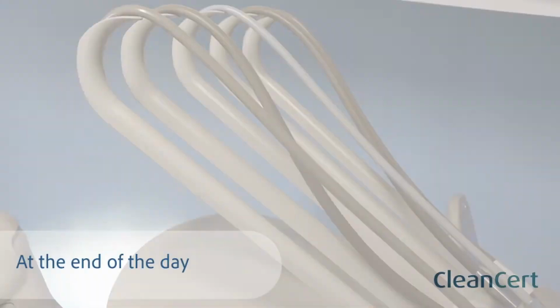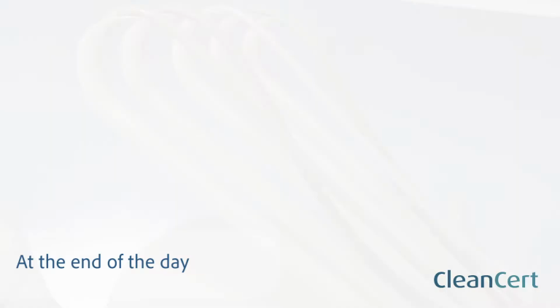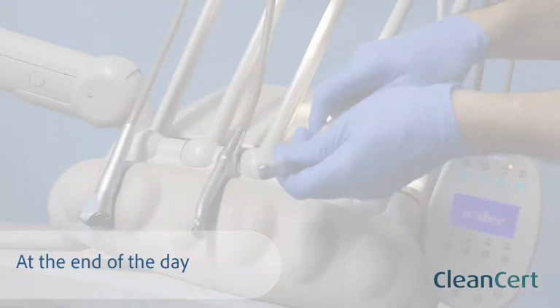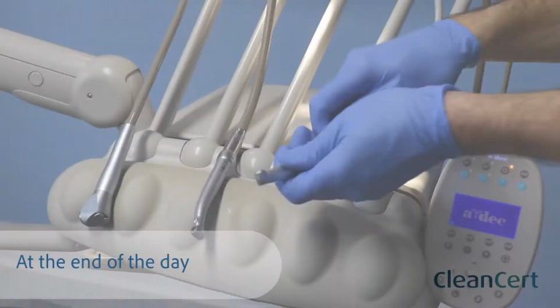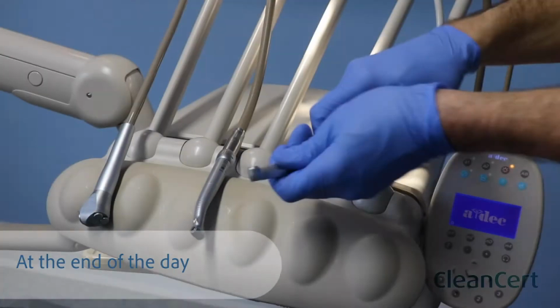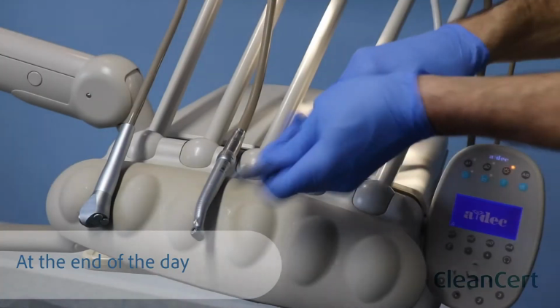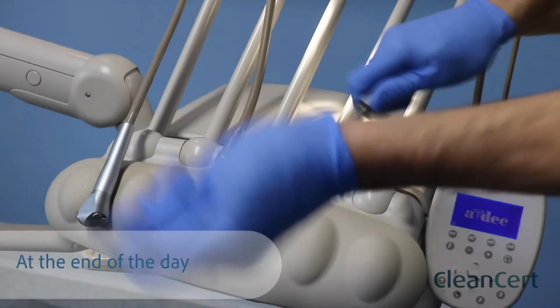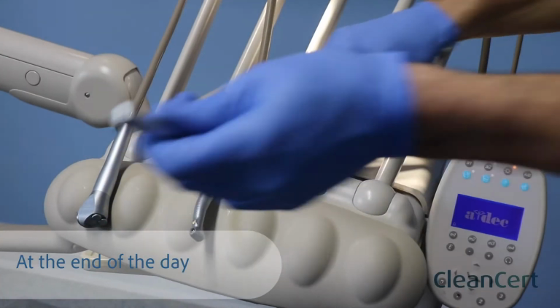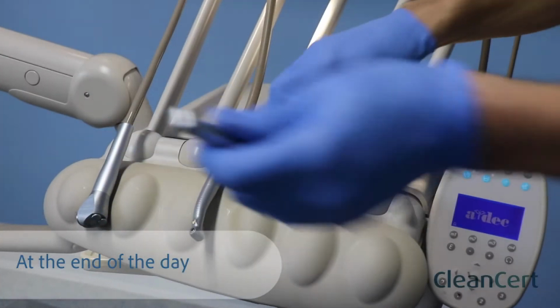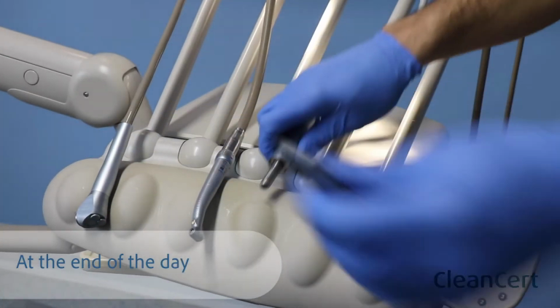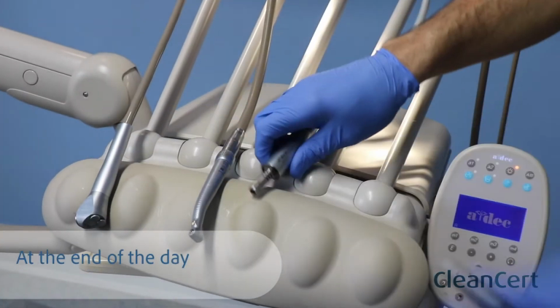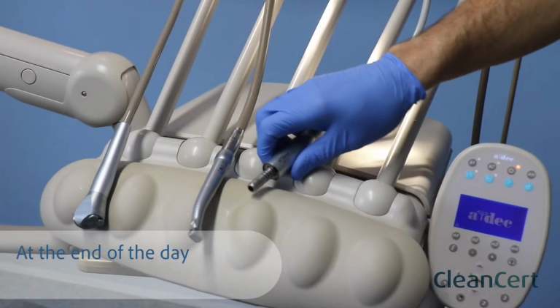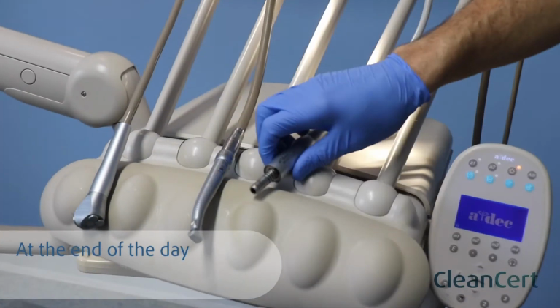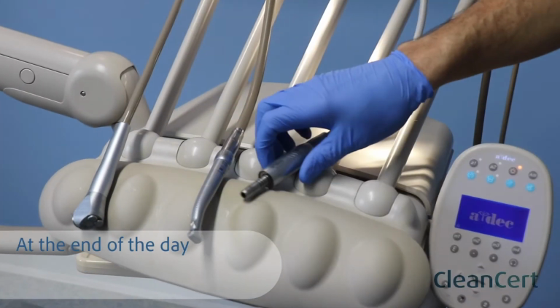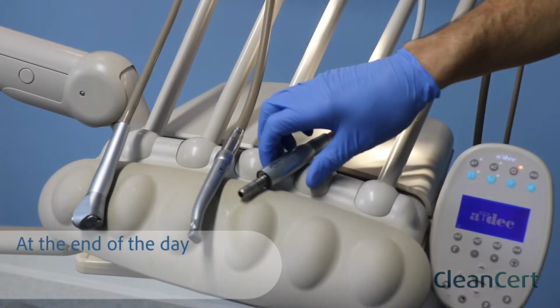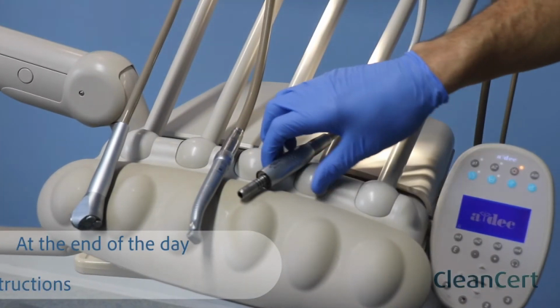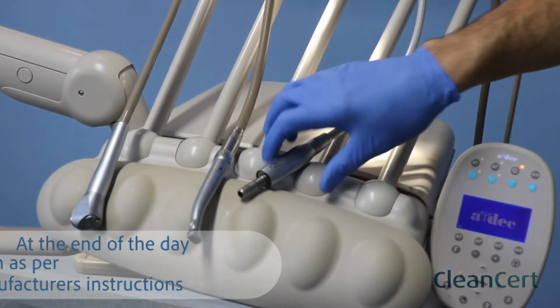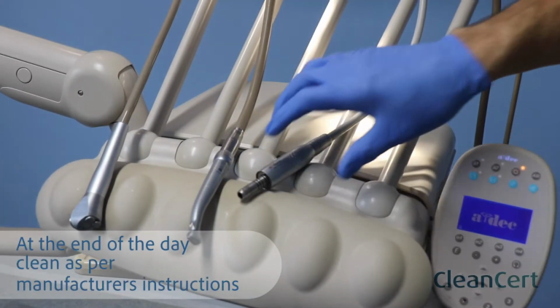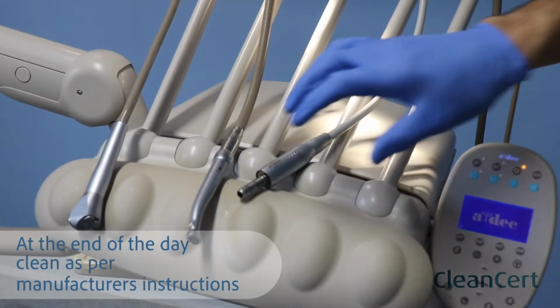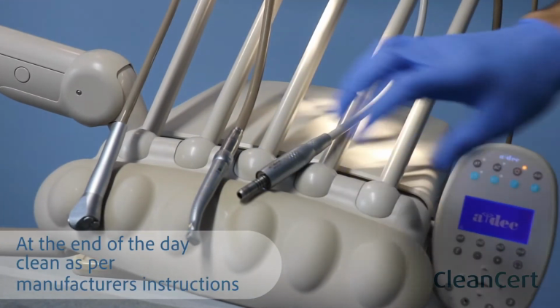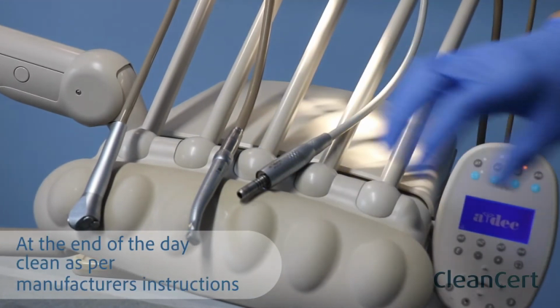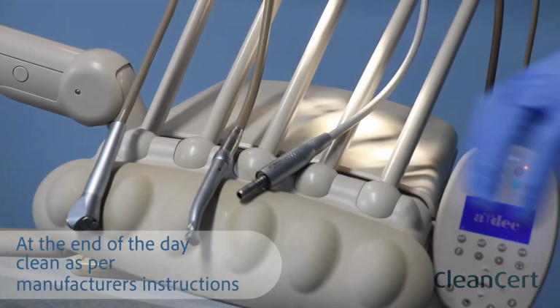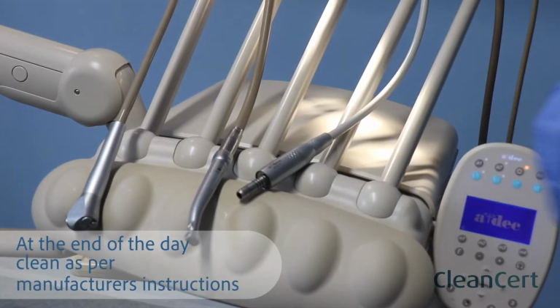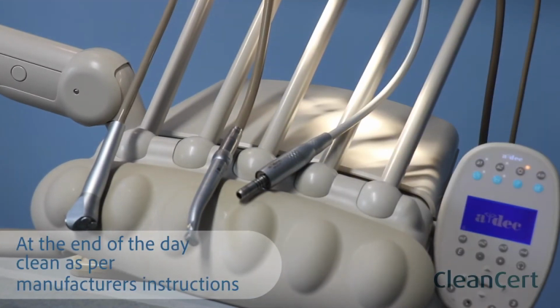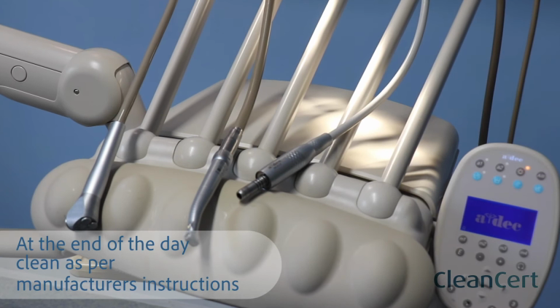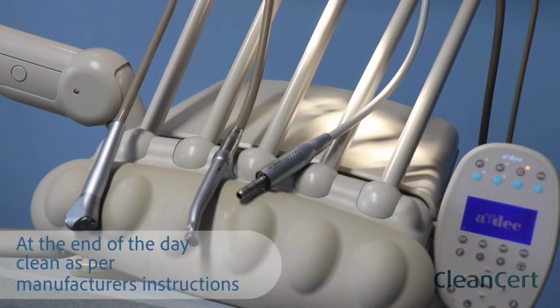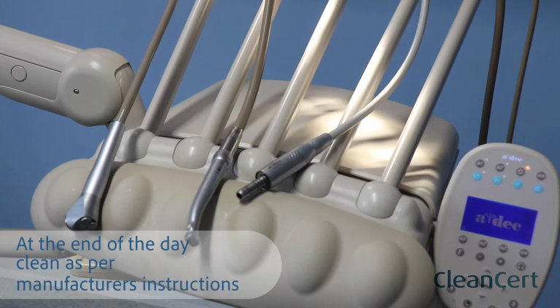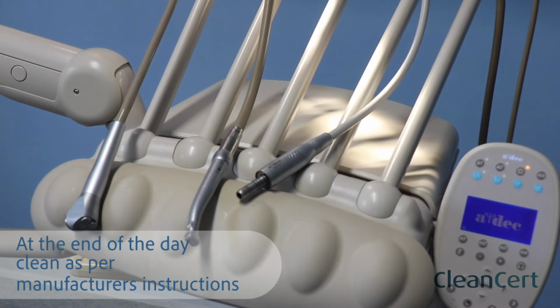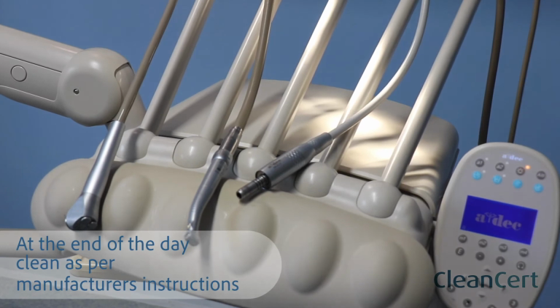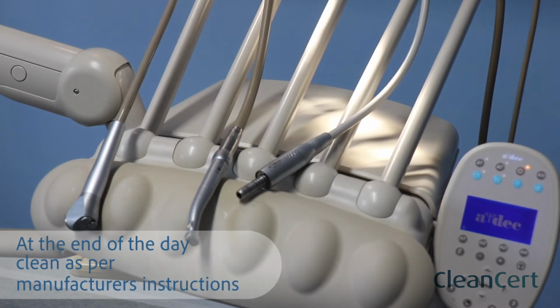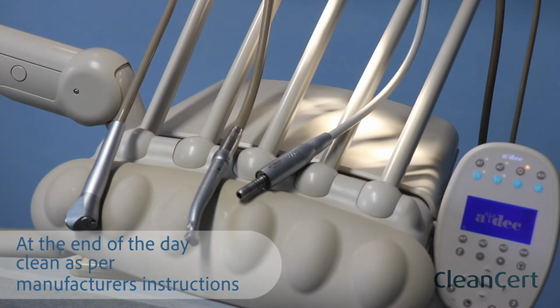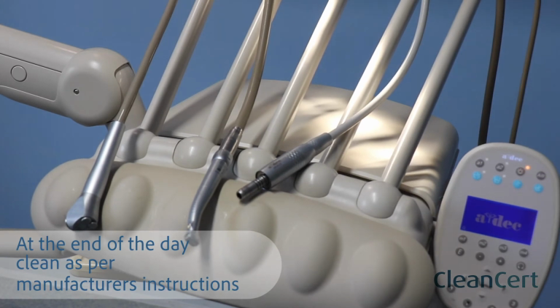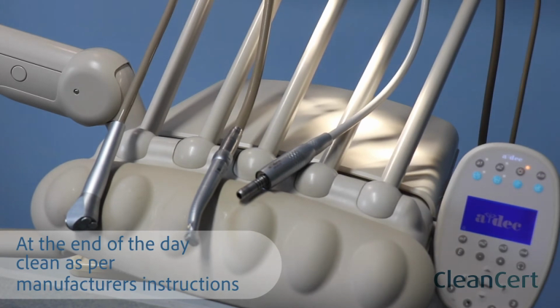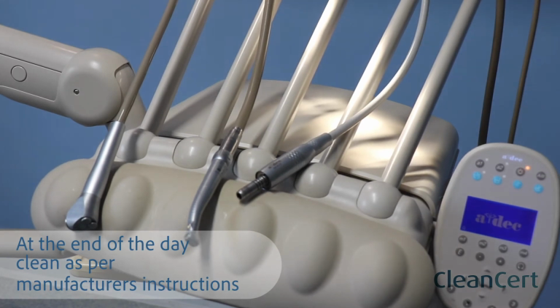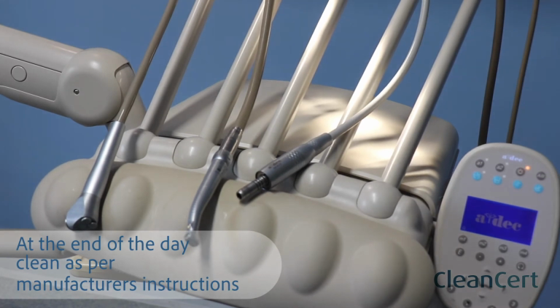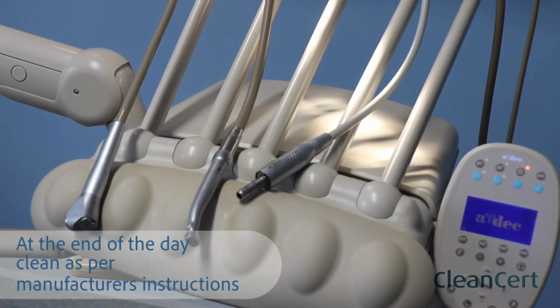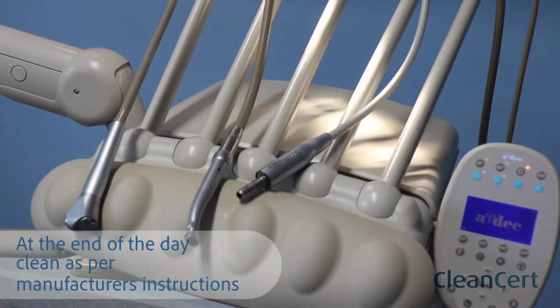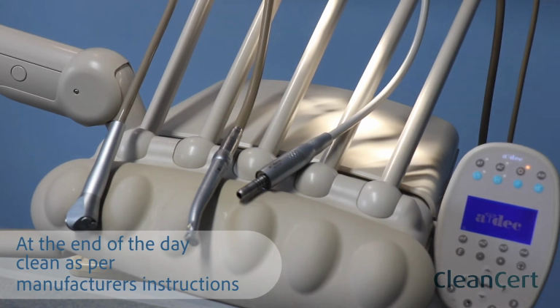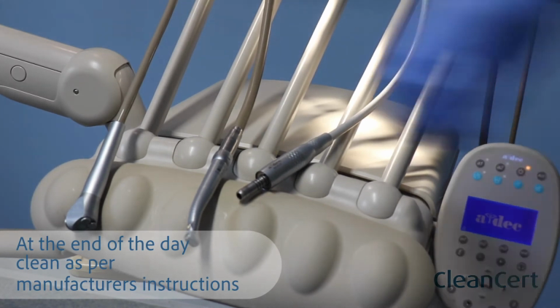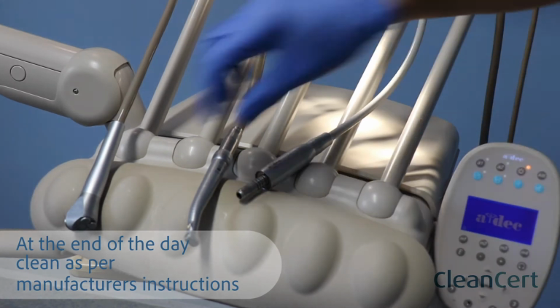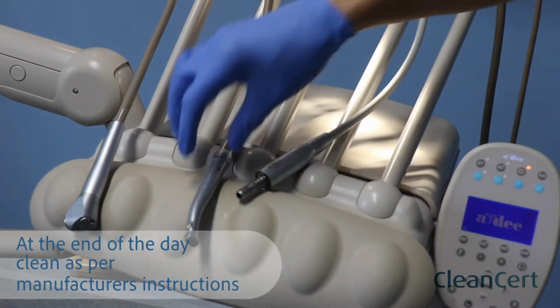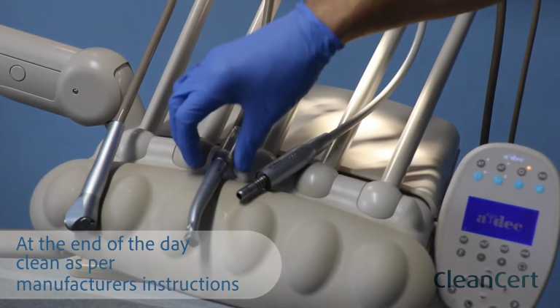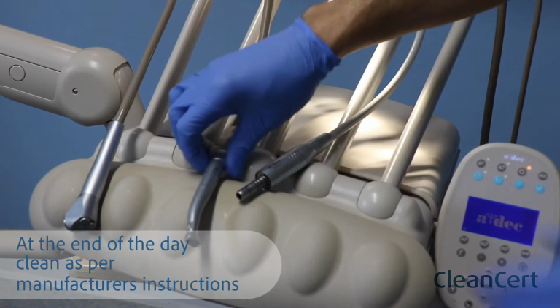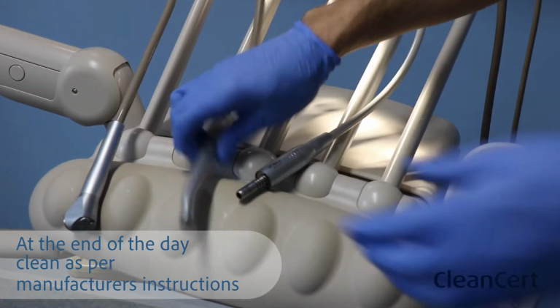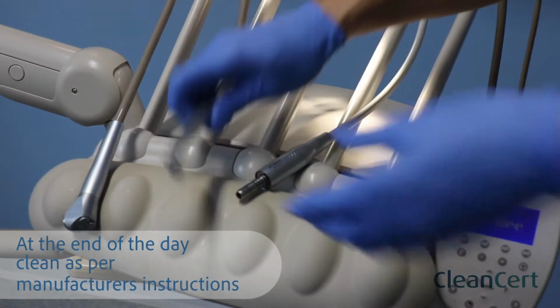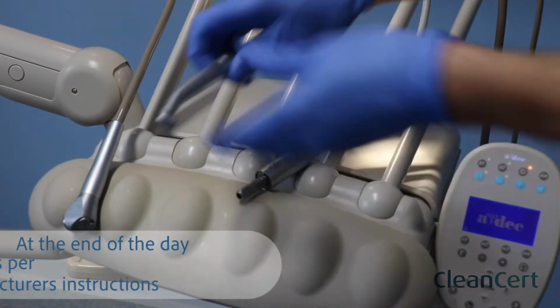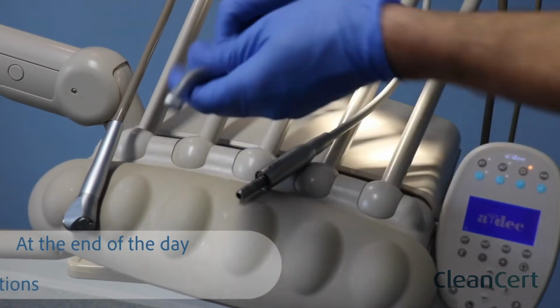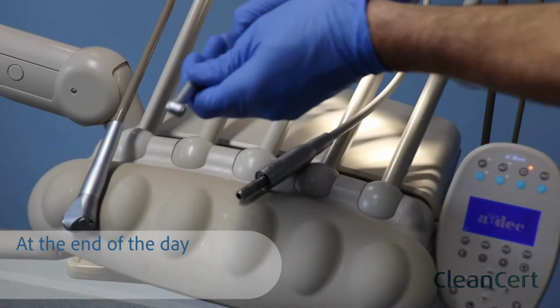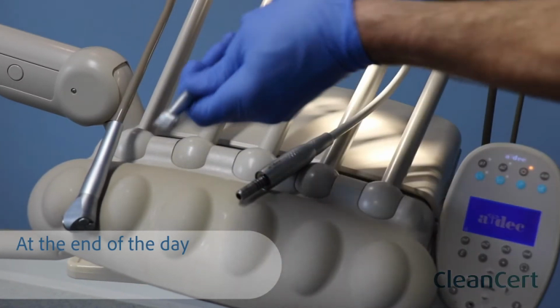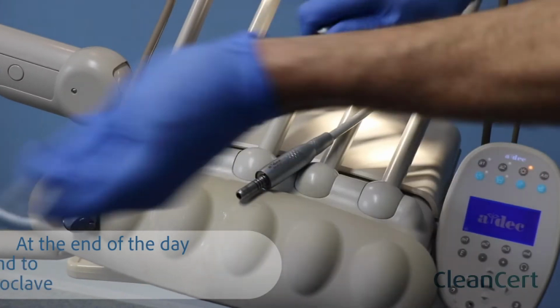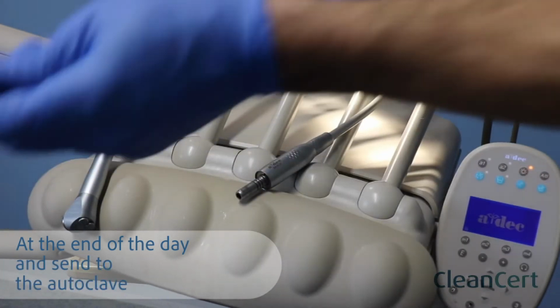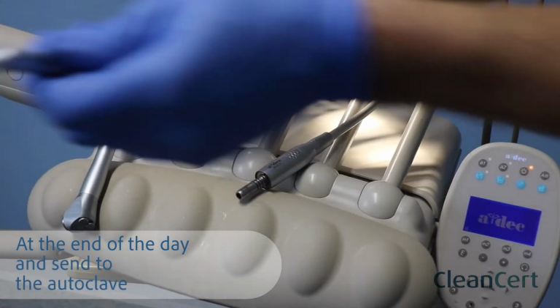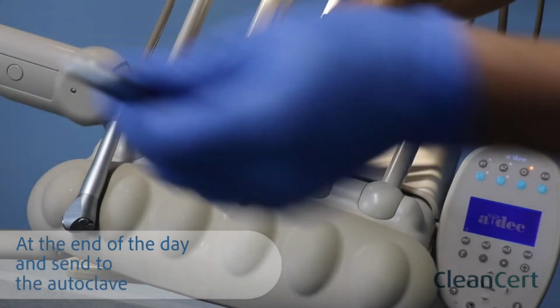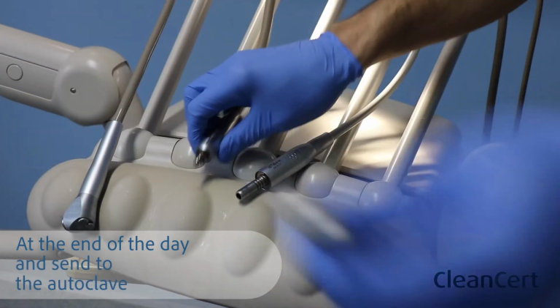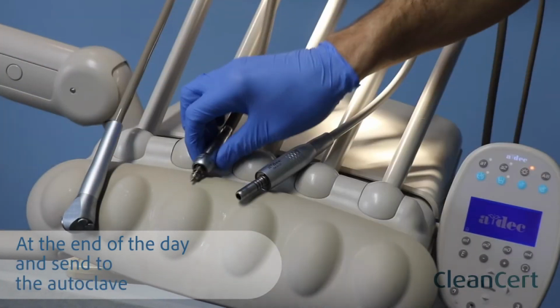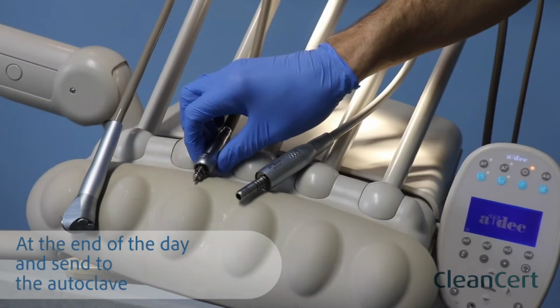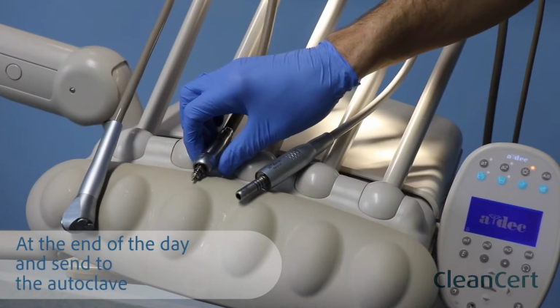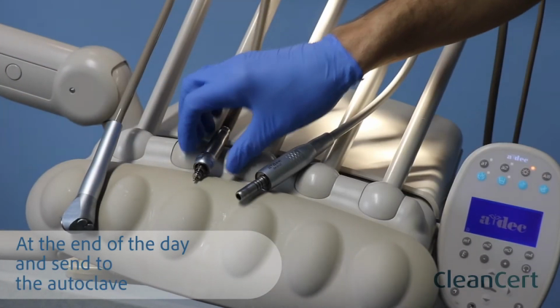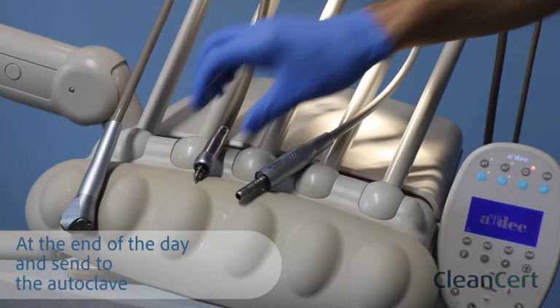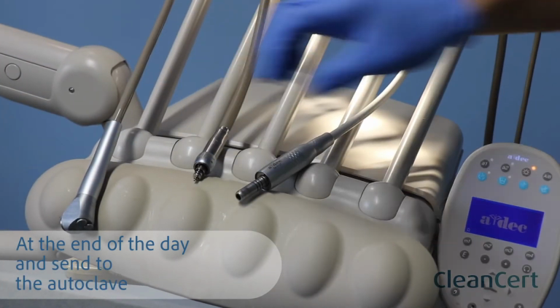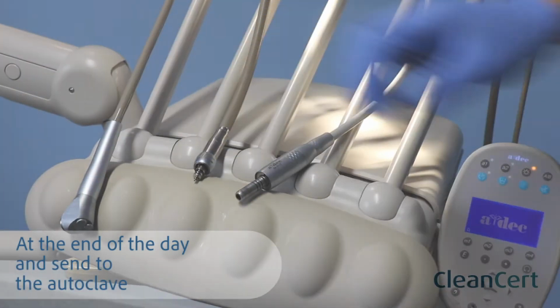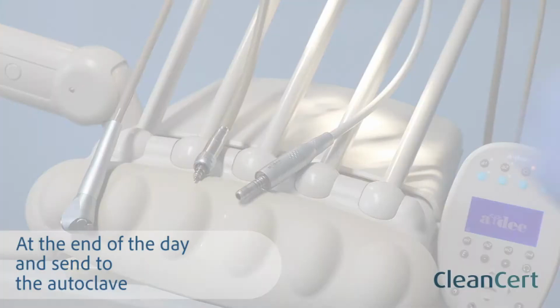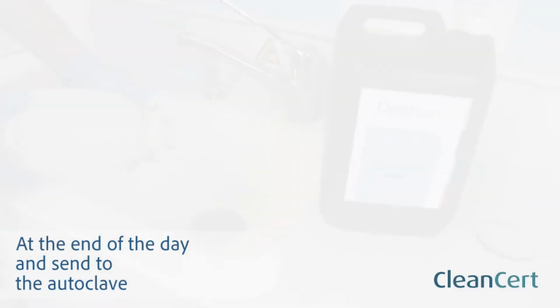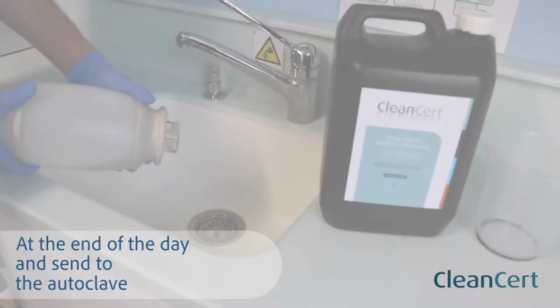At the end of the day, remove your hand pieces and couplings and clean as per manufacturer's instructions and send to the autoclave.